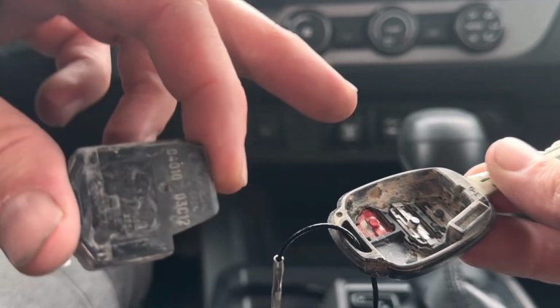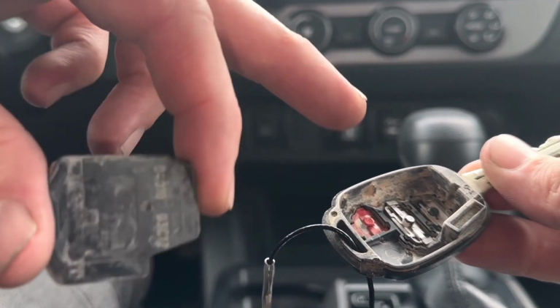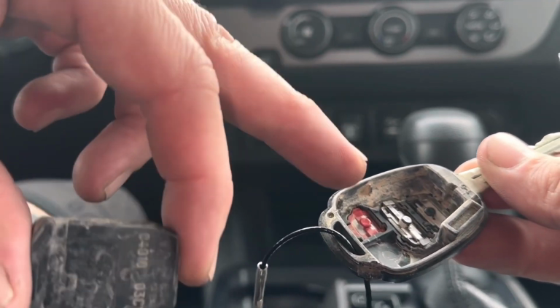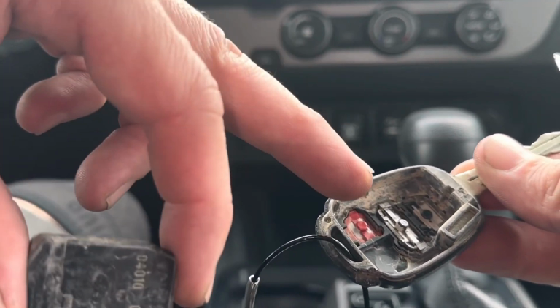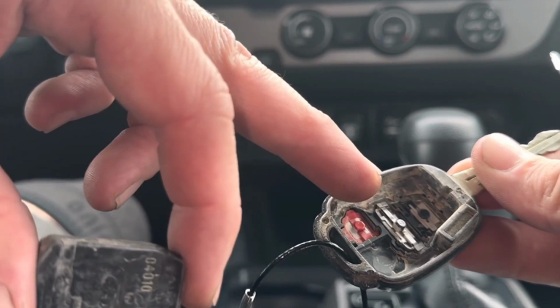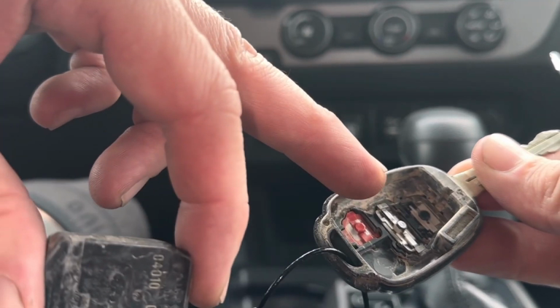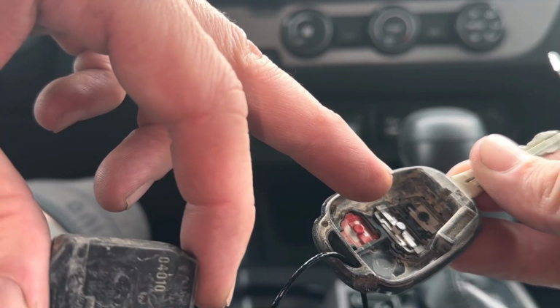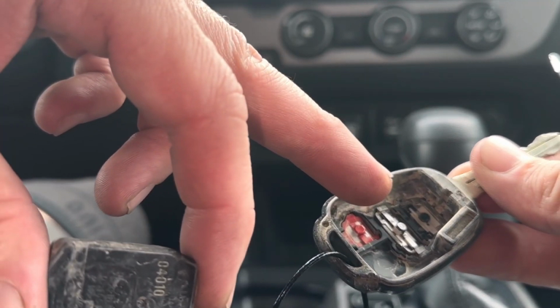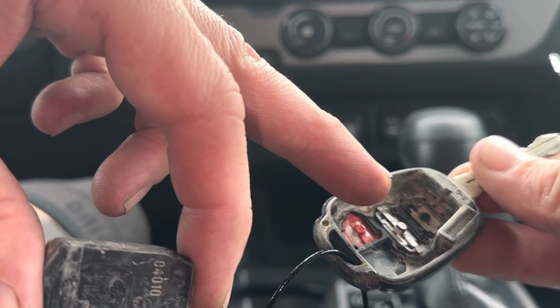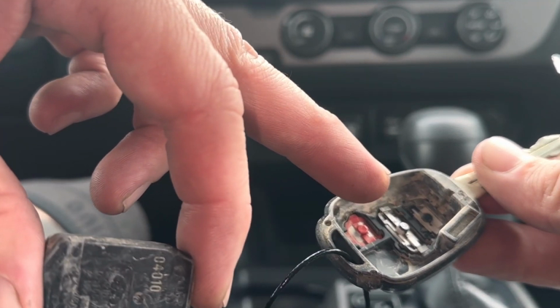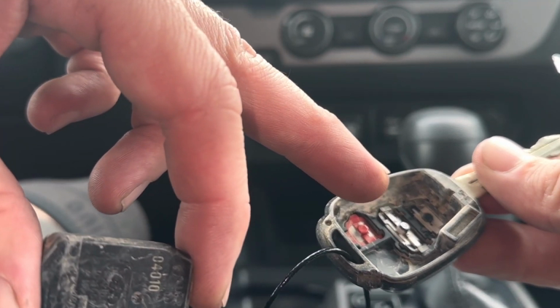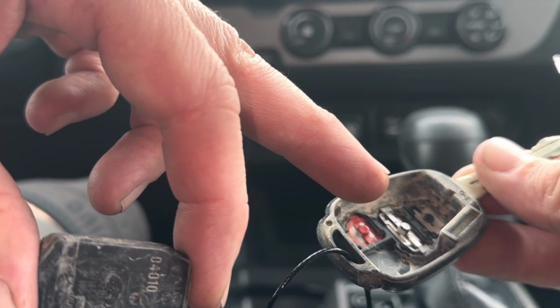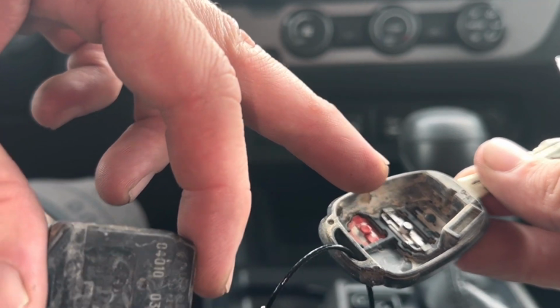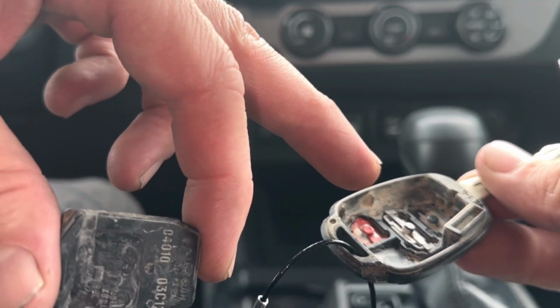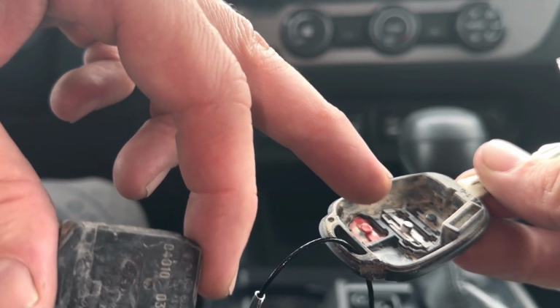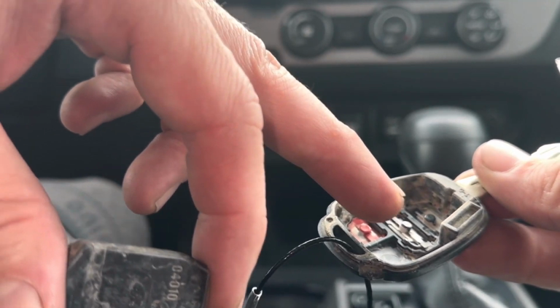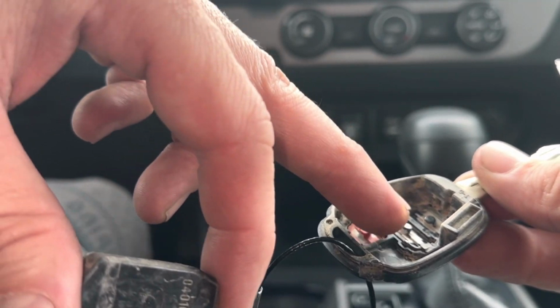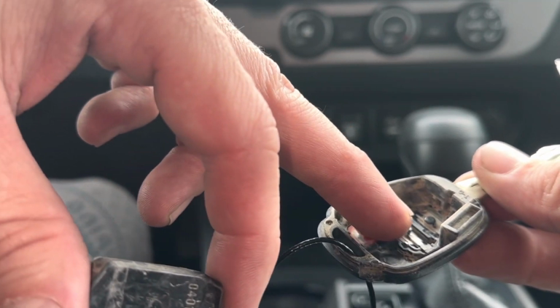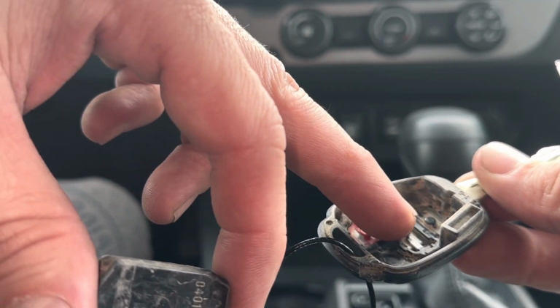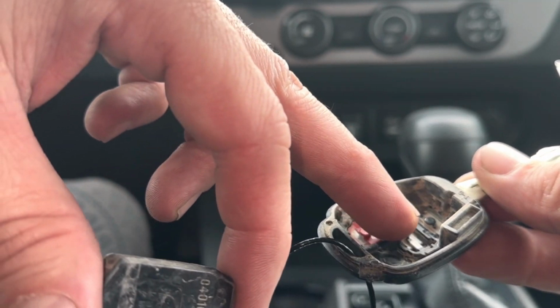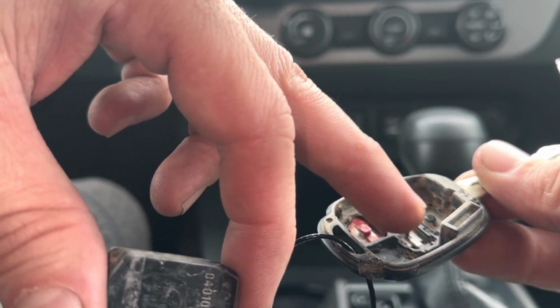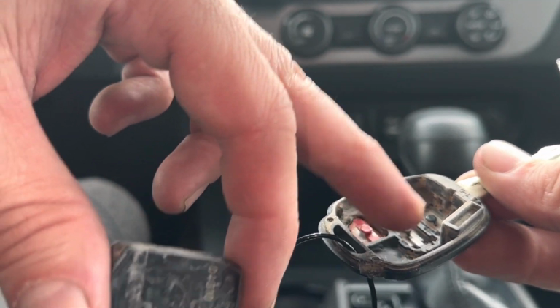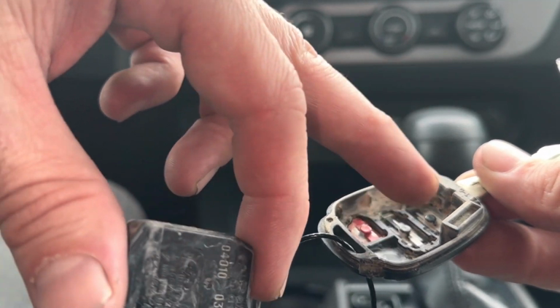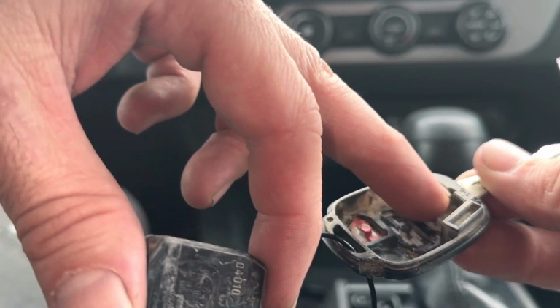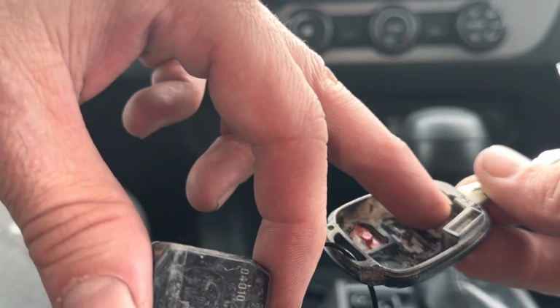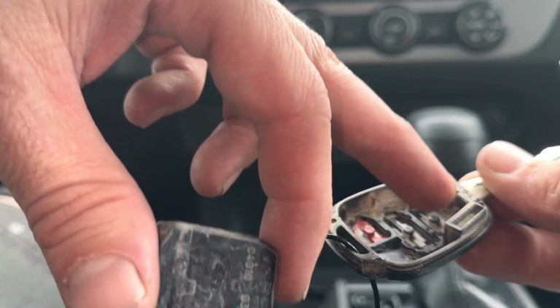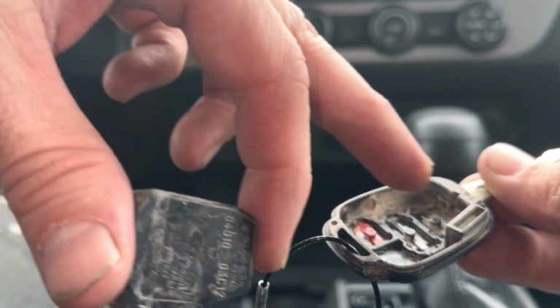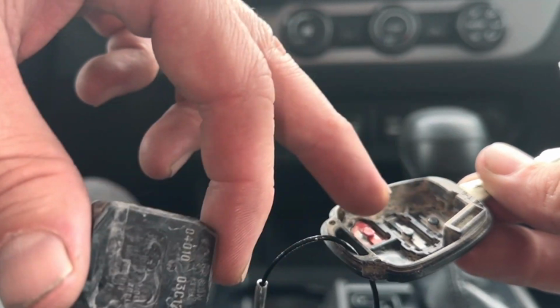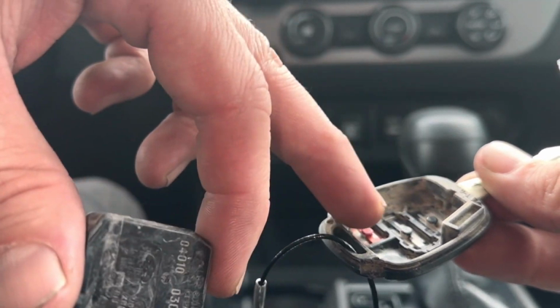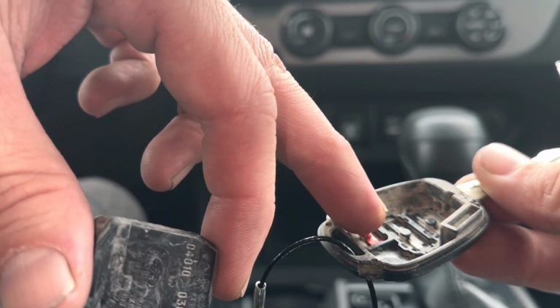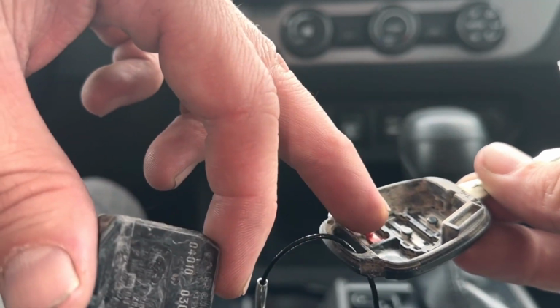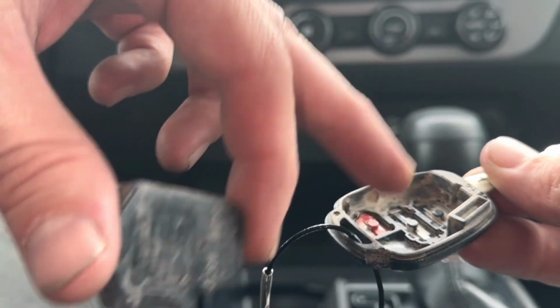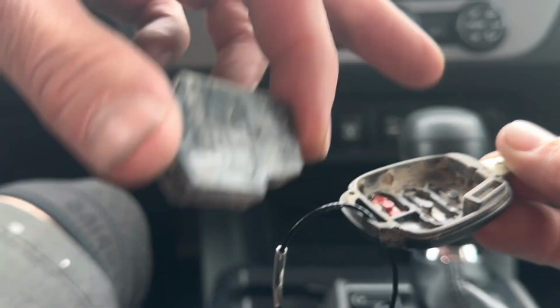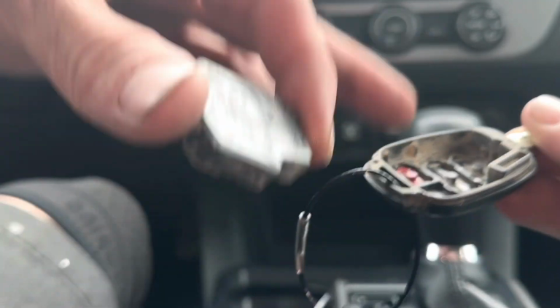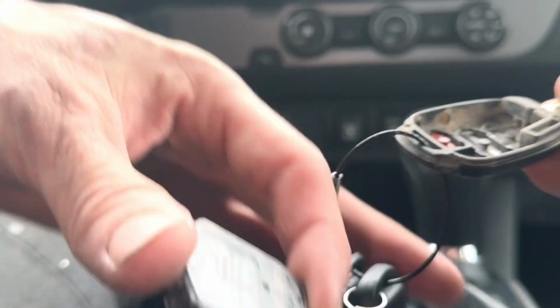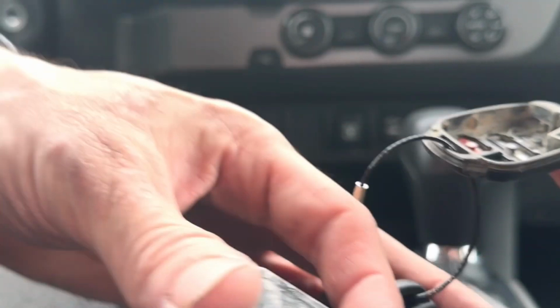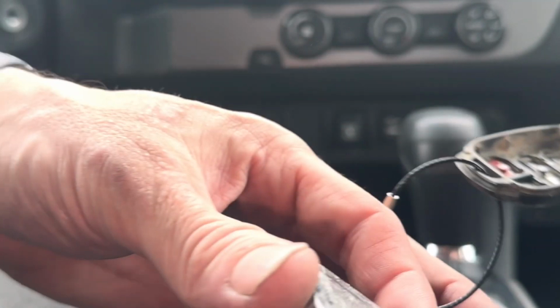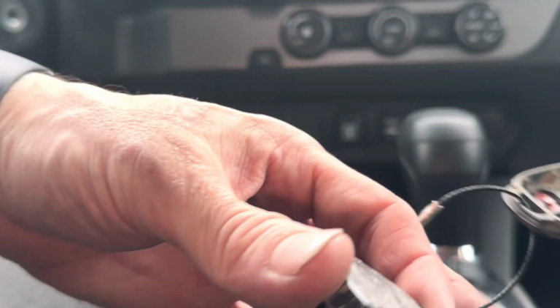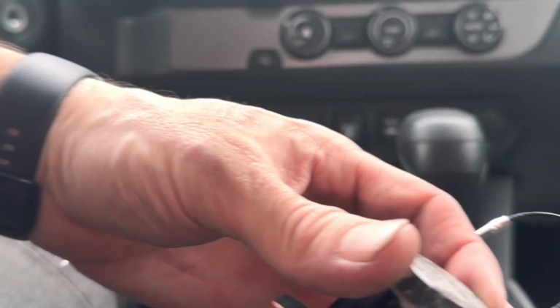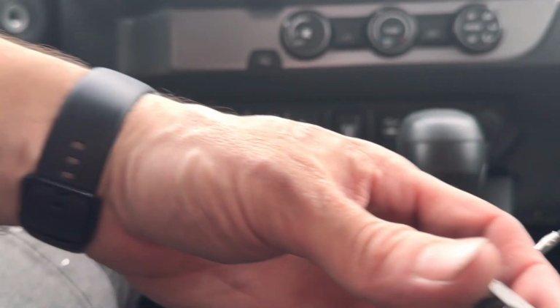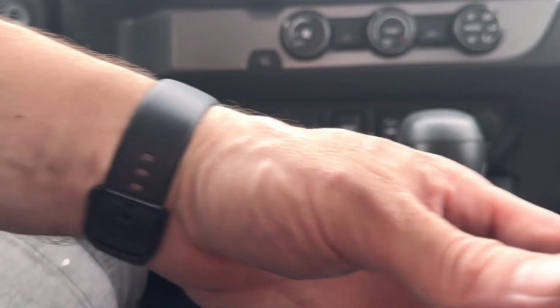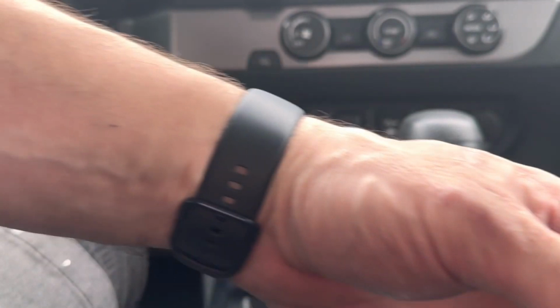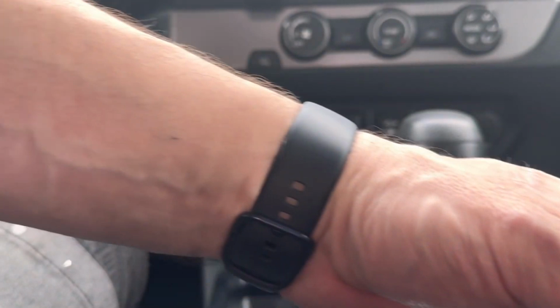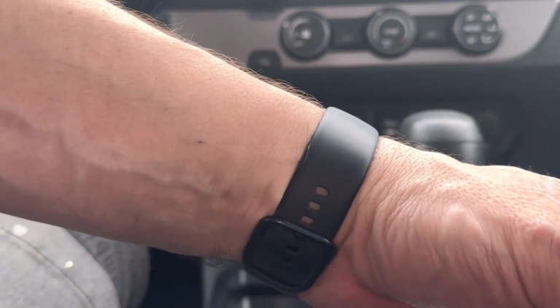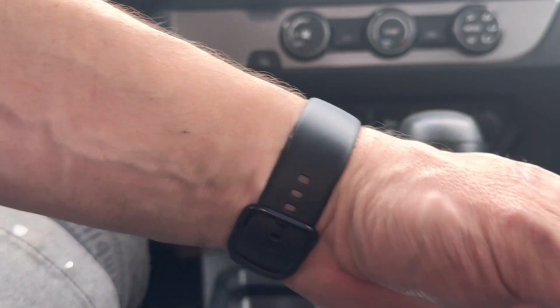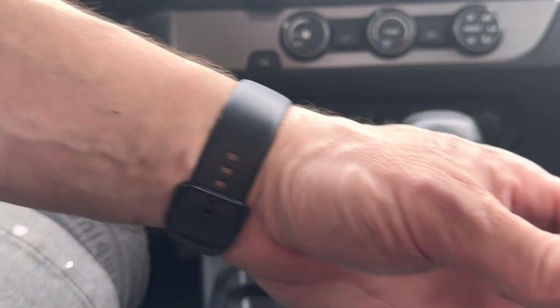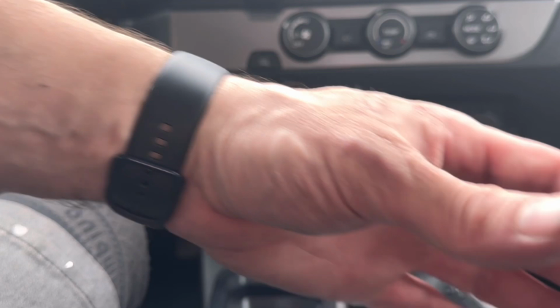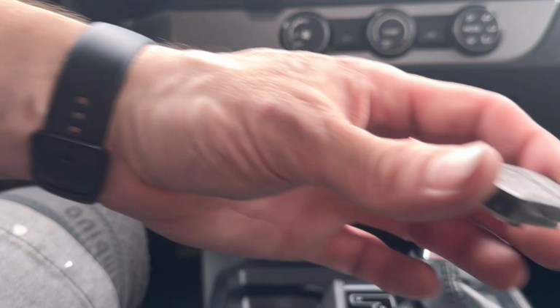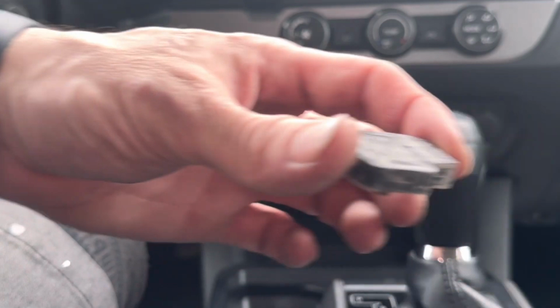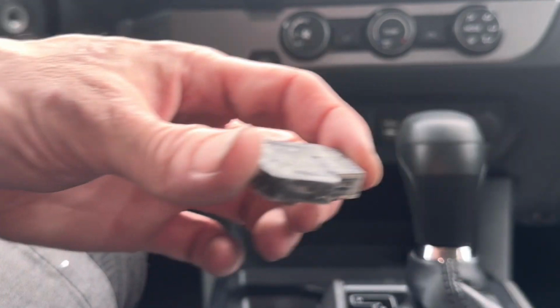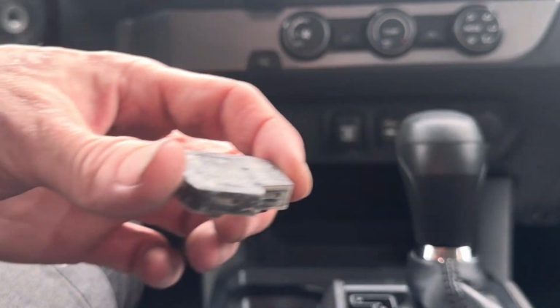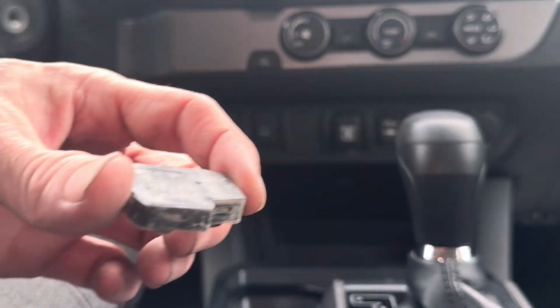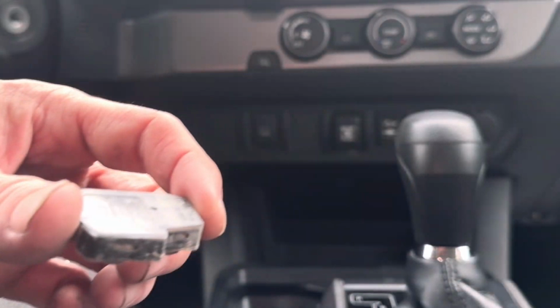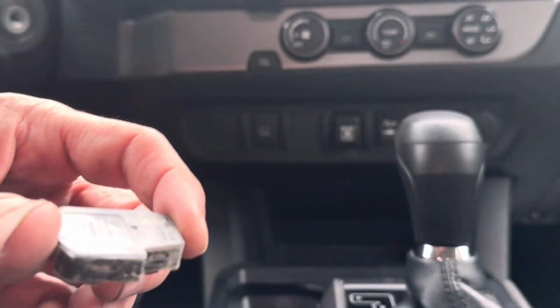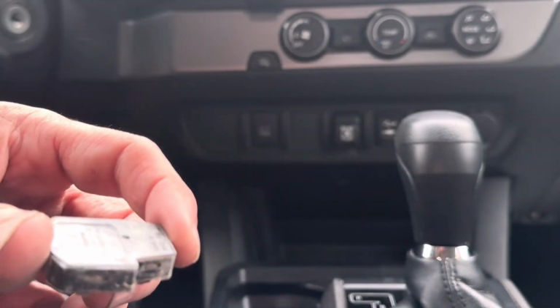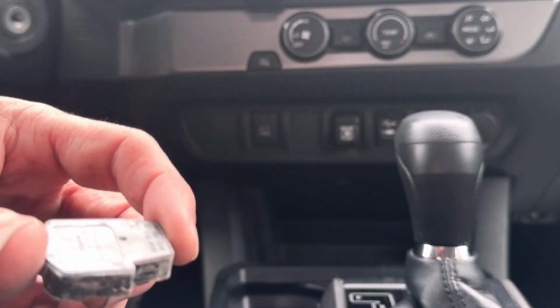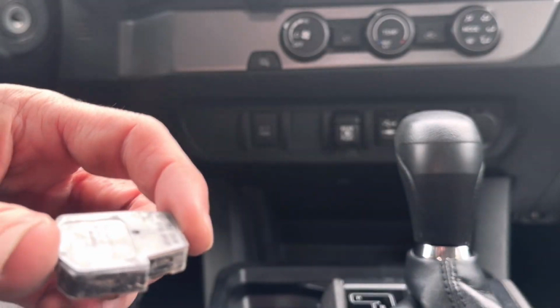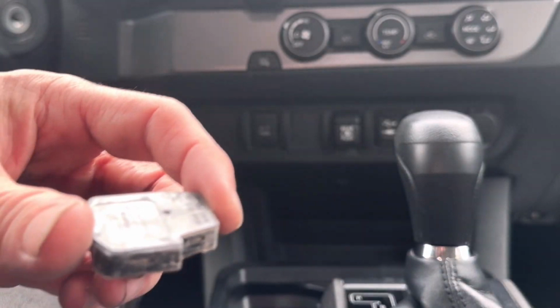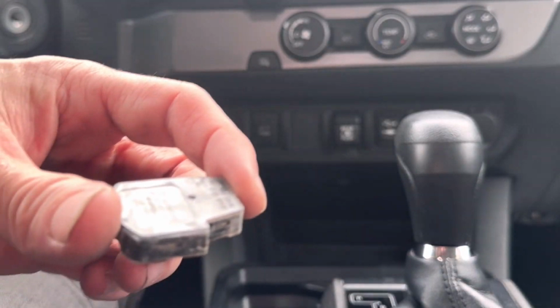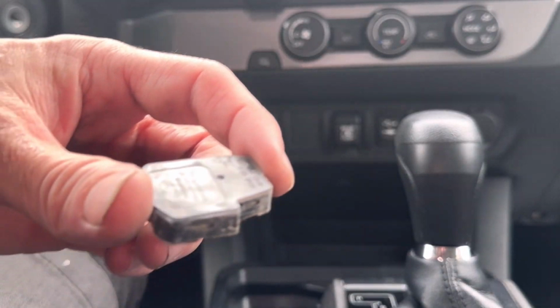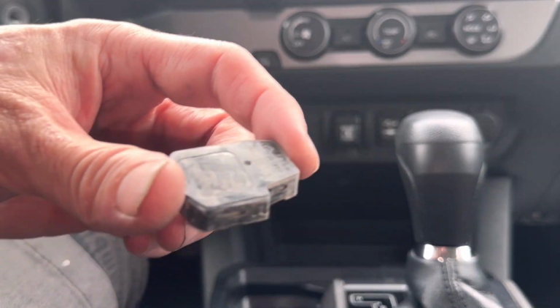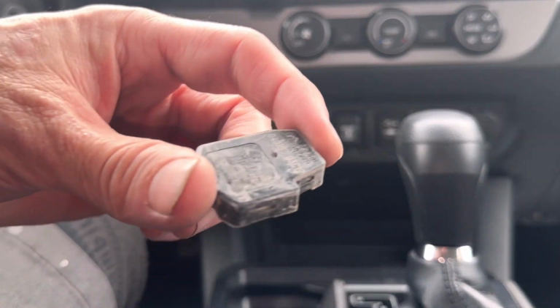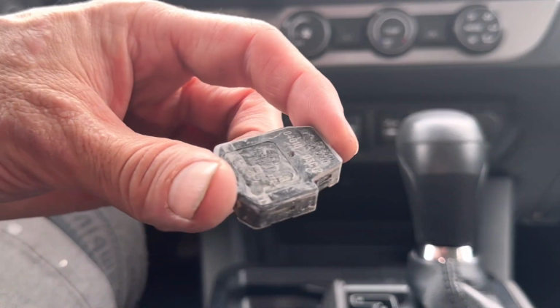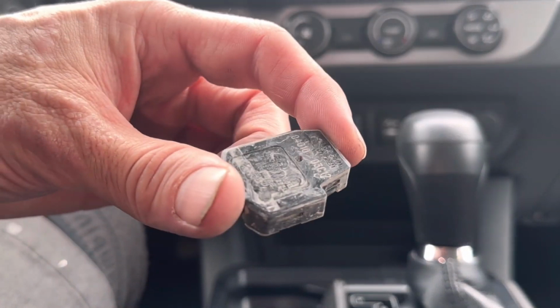These buttons are super loose, so be careful you don't lose them, especially if you're doing this in the car like me.